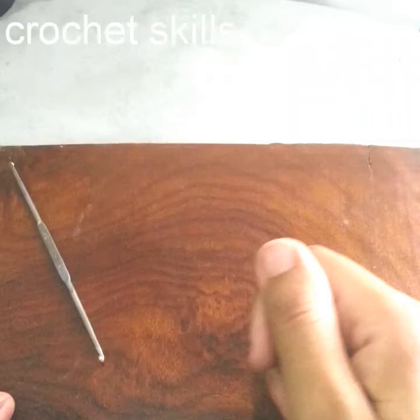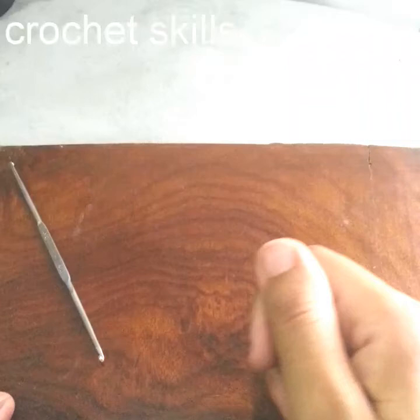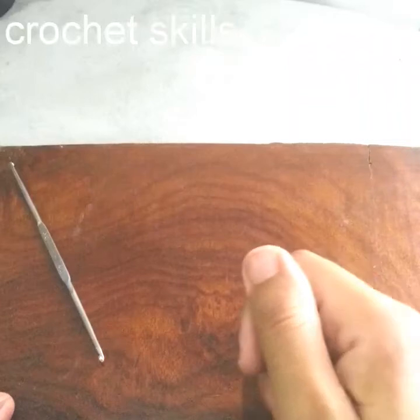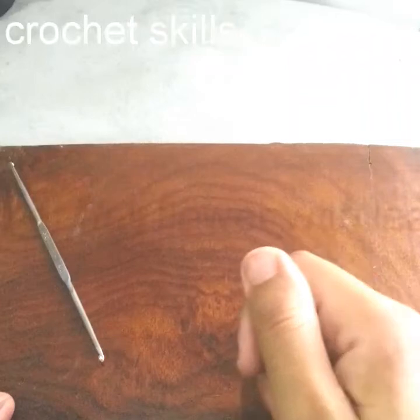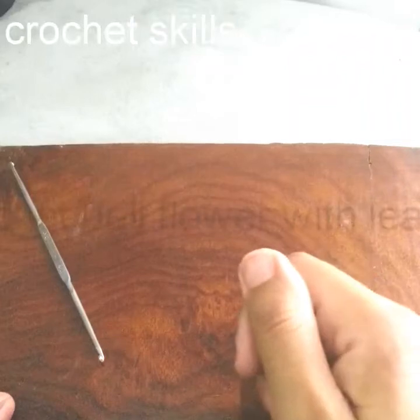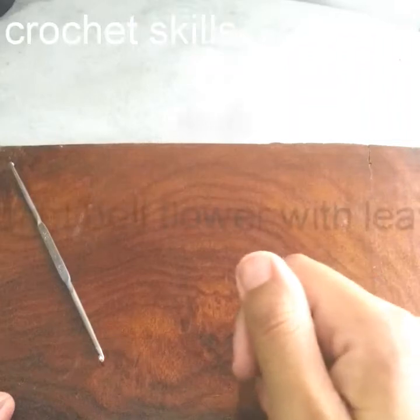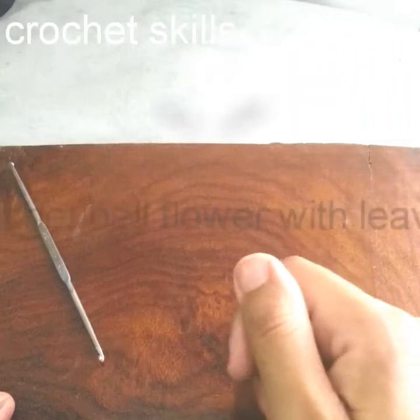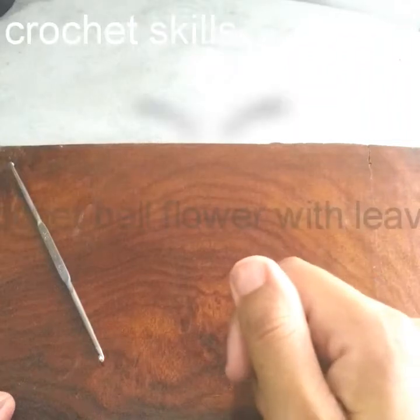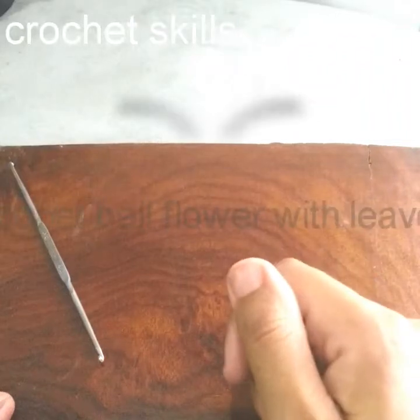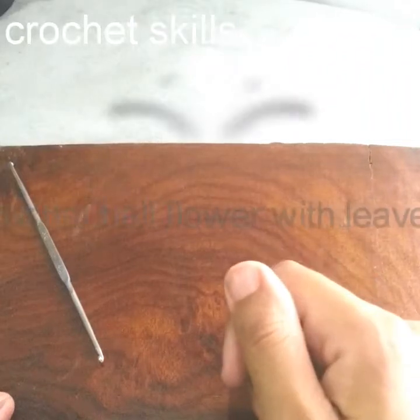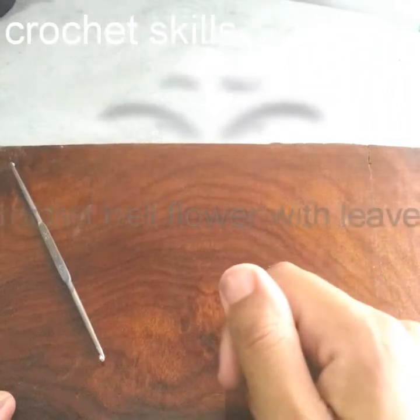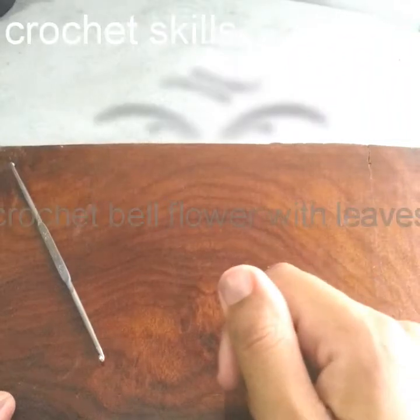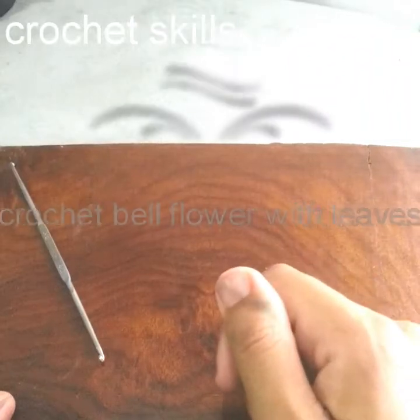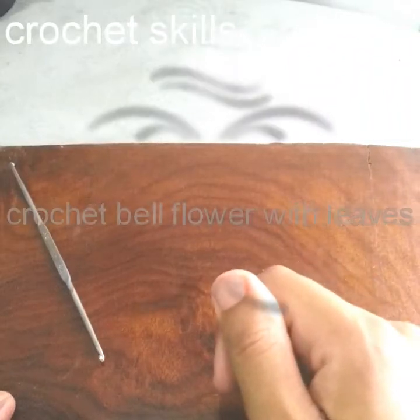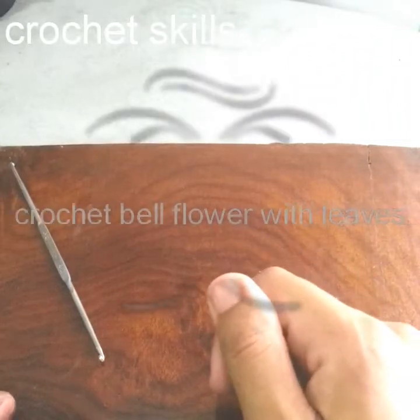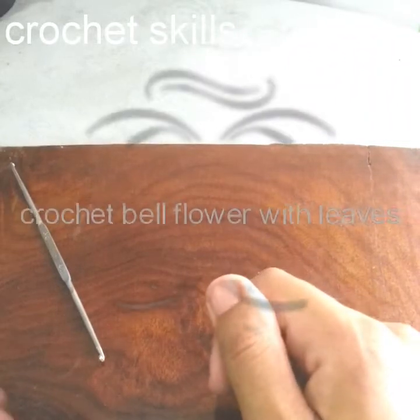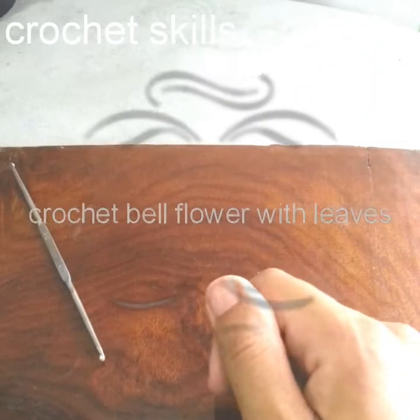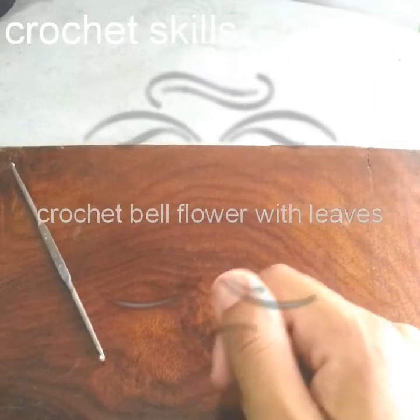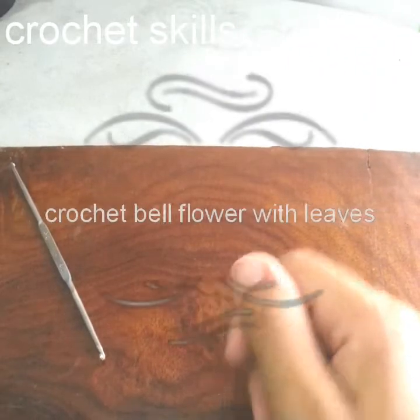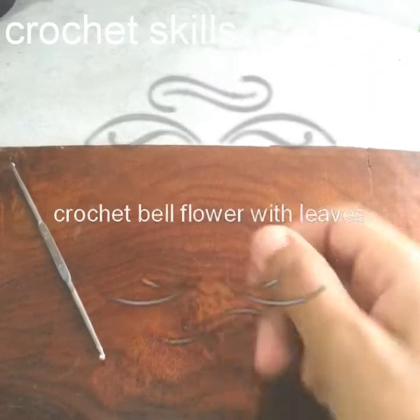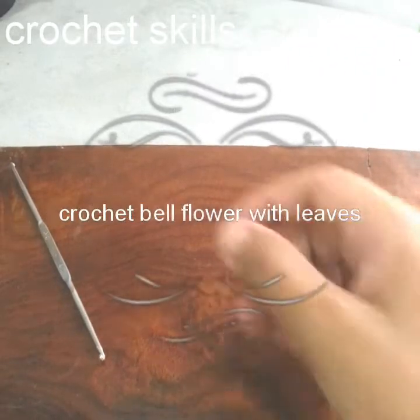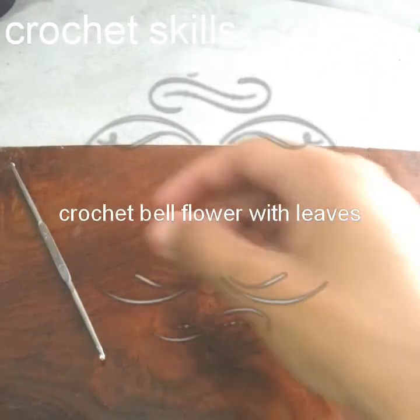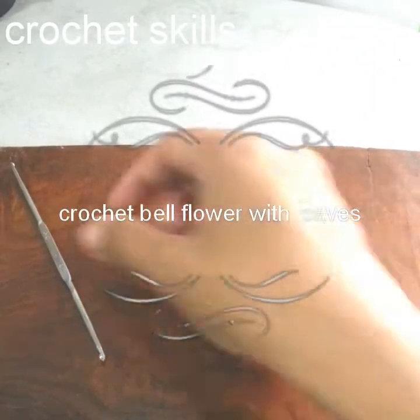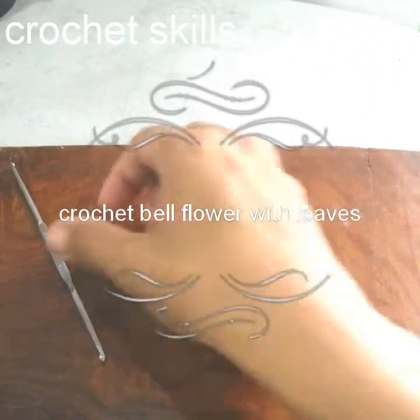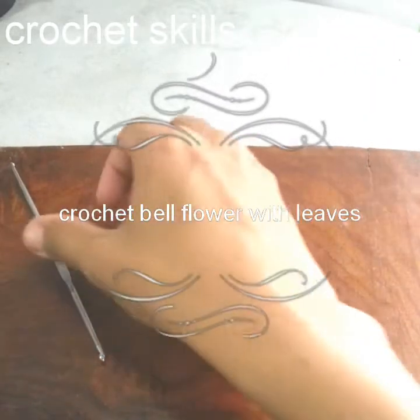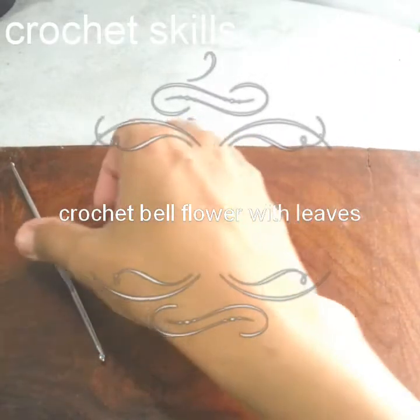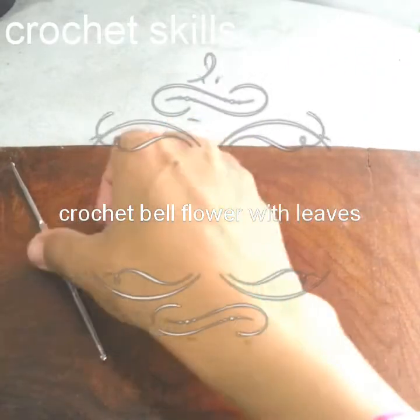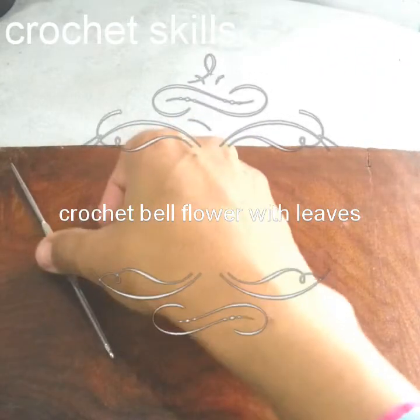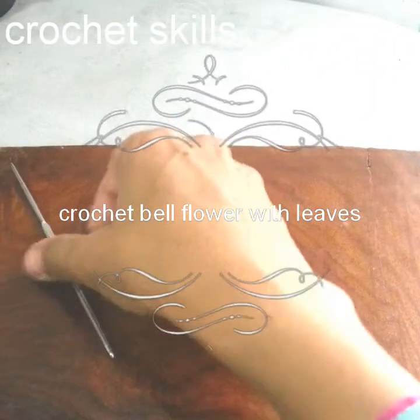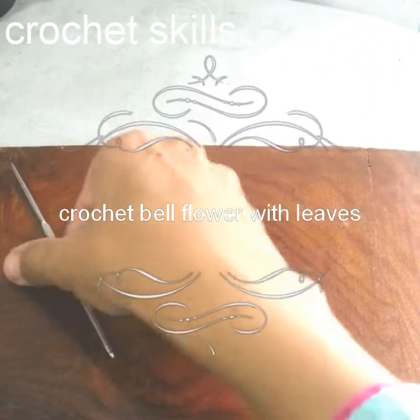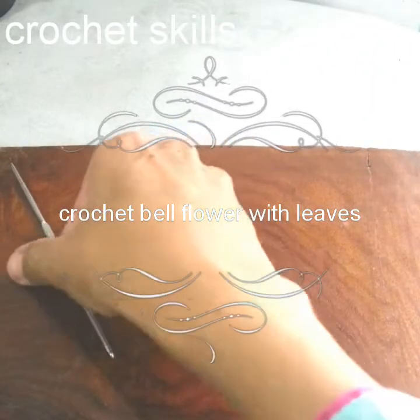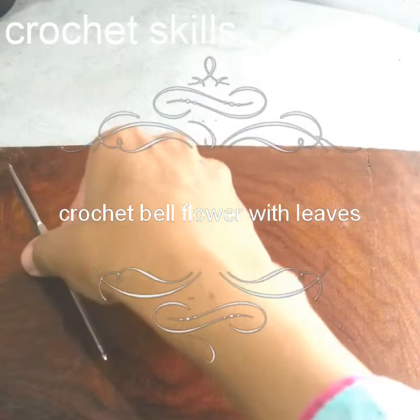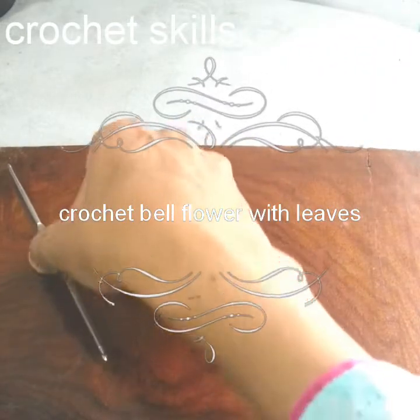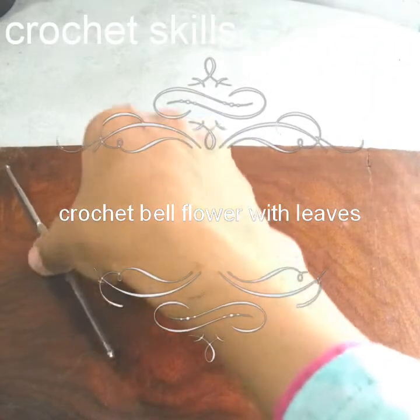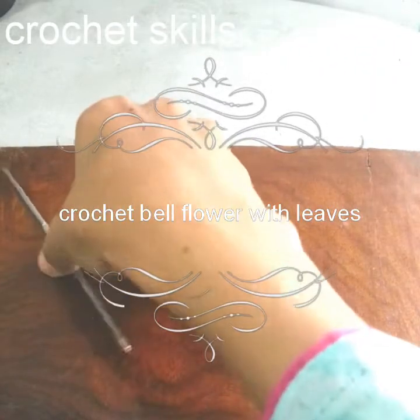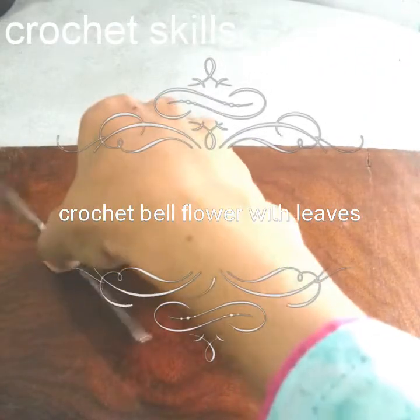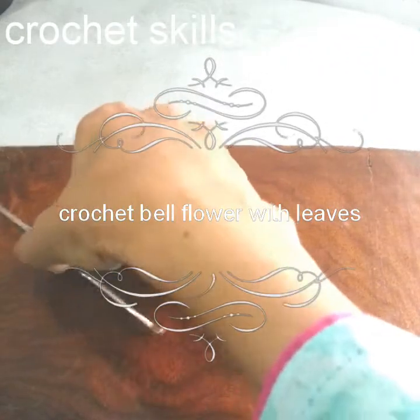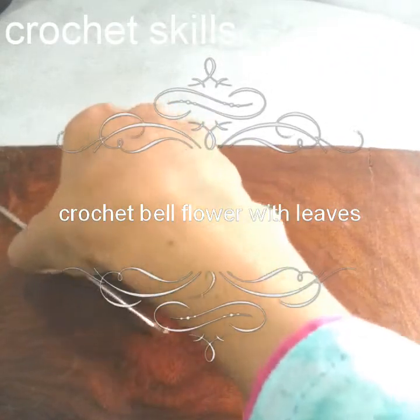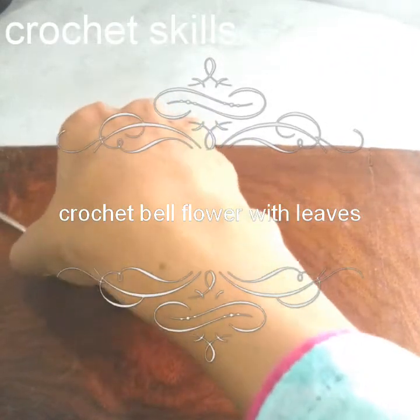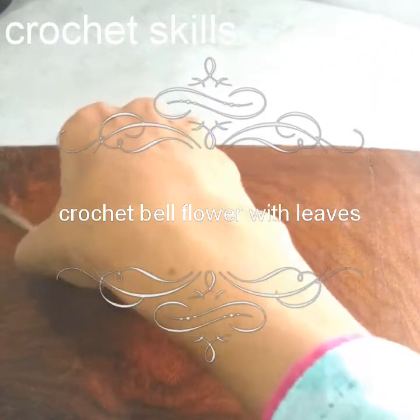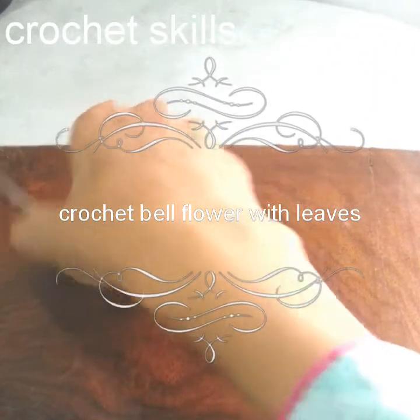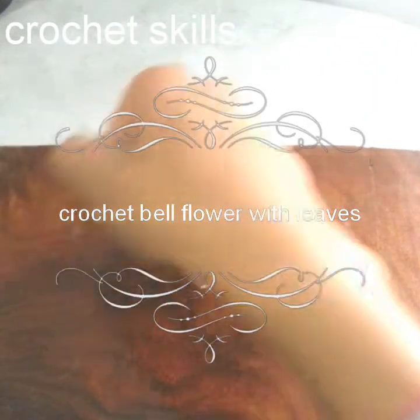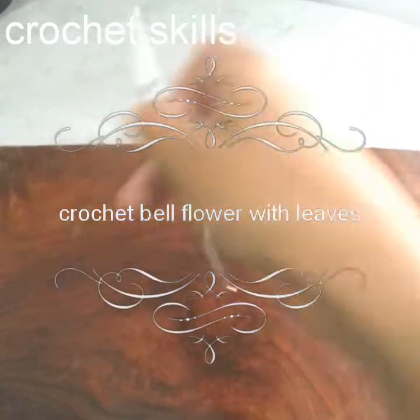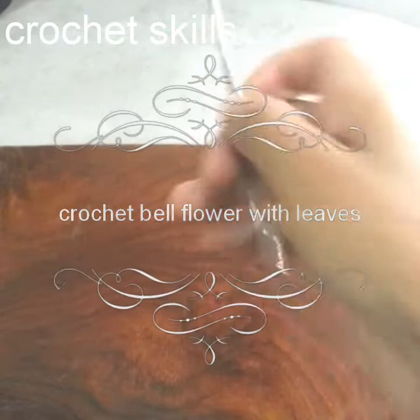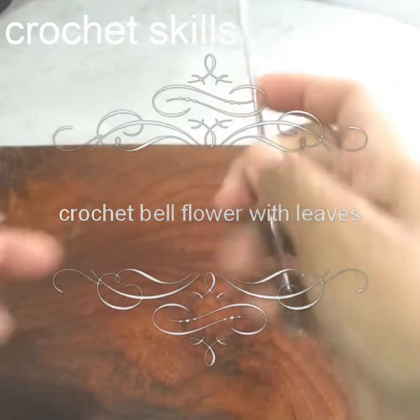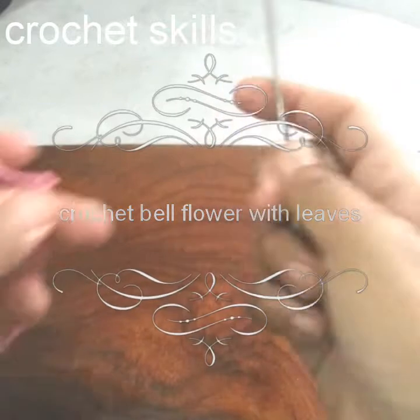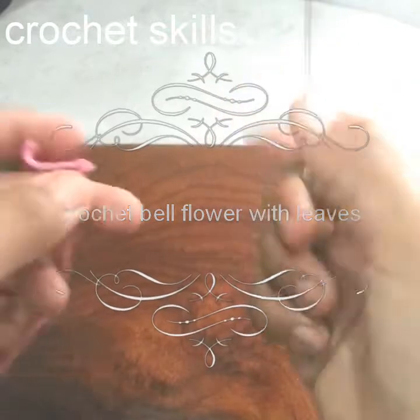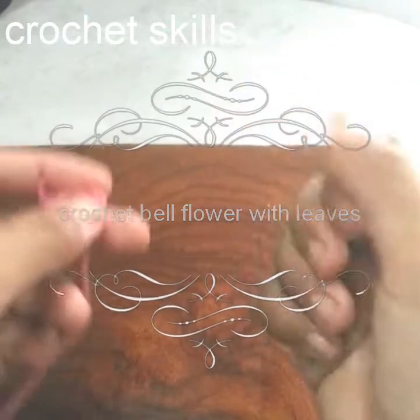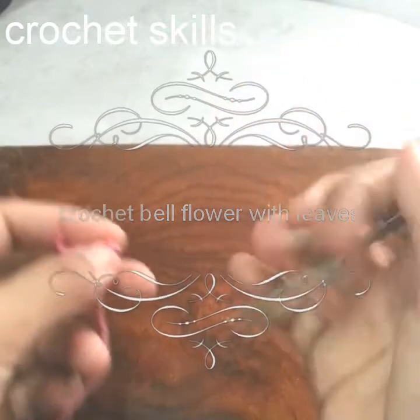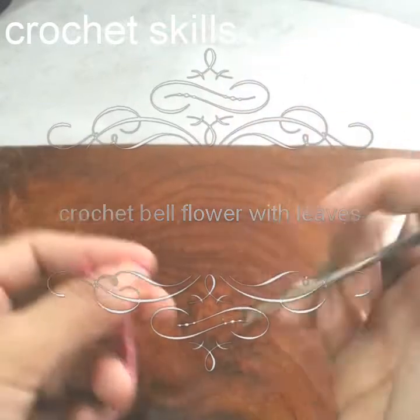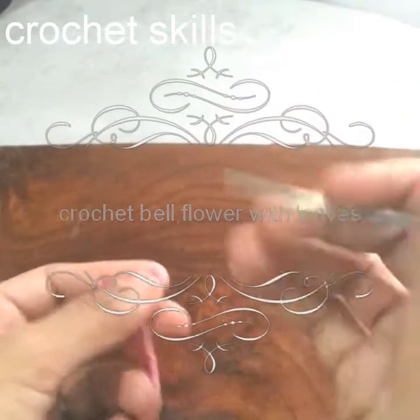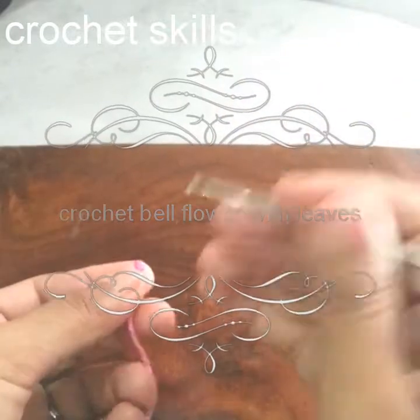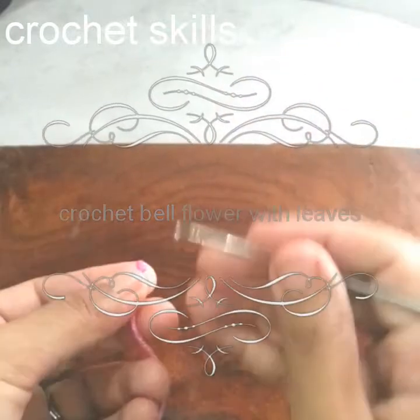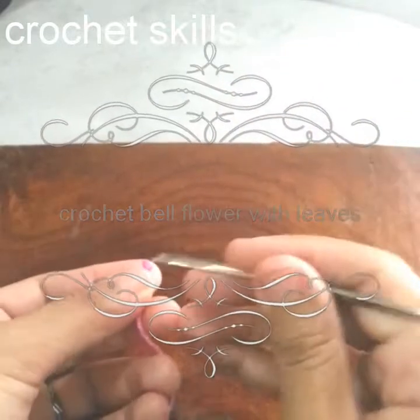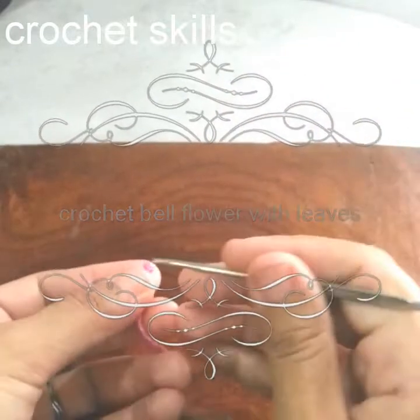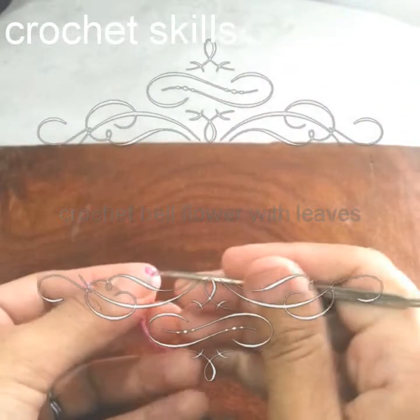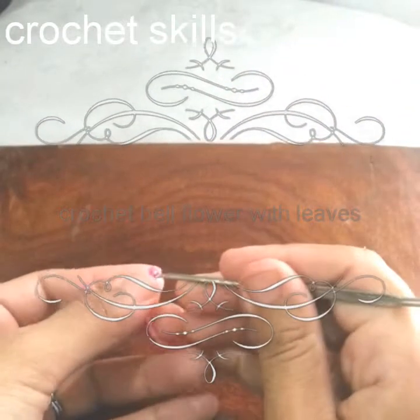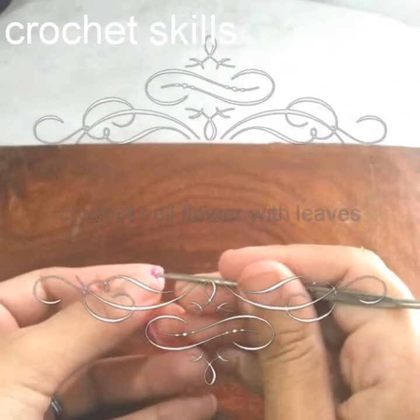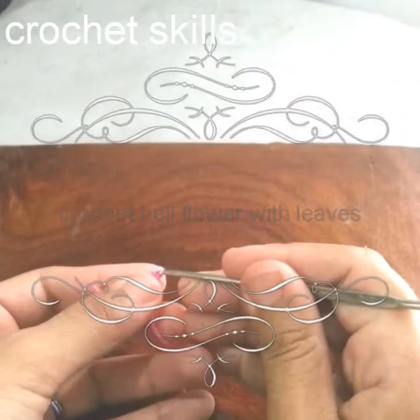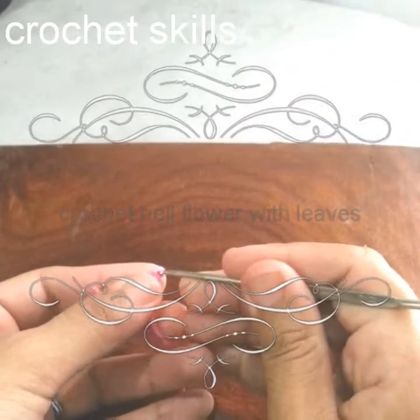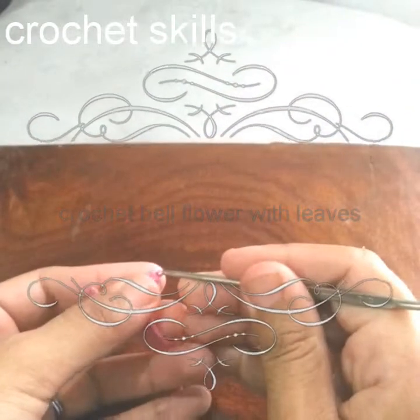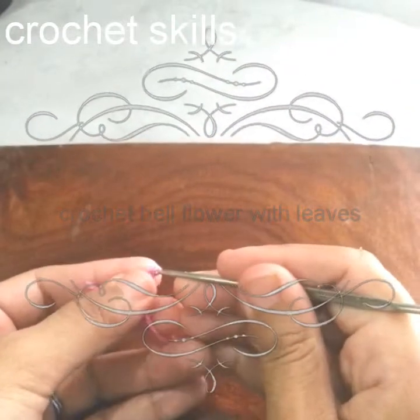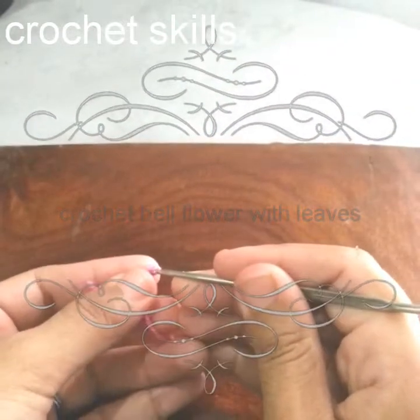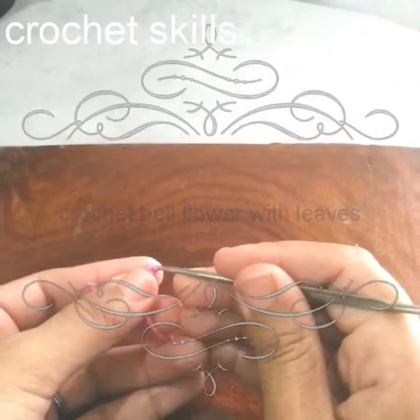Welcome to my channel Crochet Skills. In today's video you will learn a bell flower with petals, so let's start.